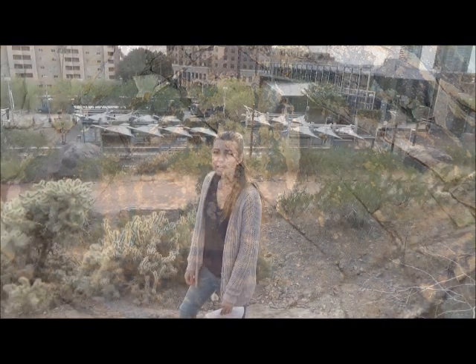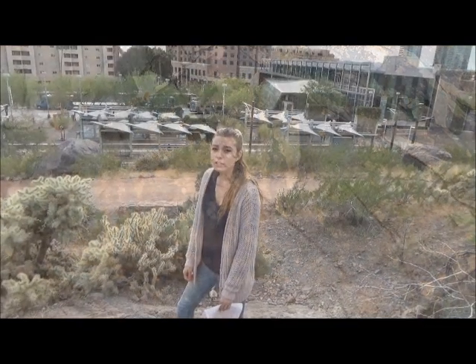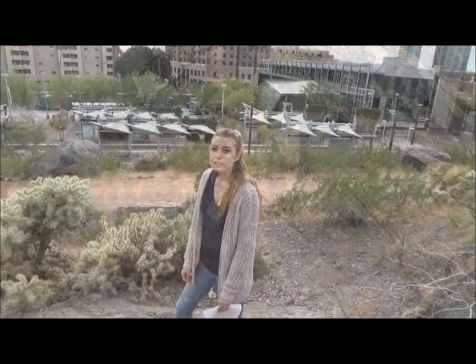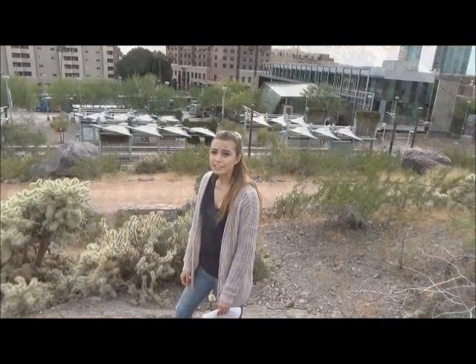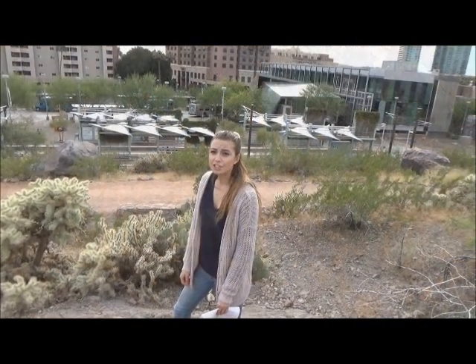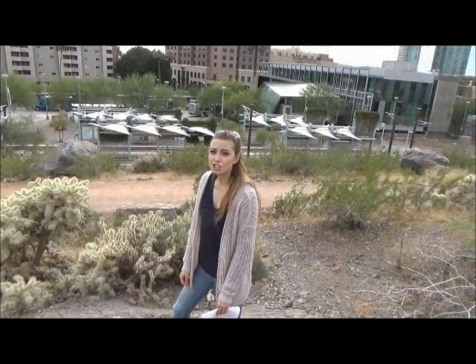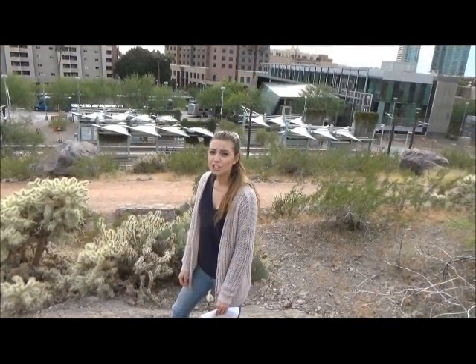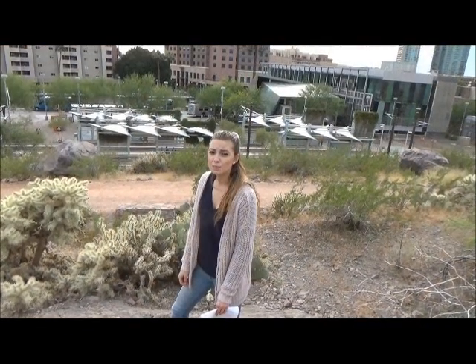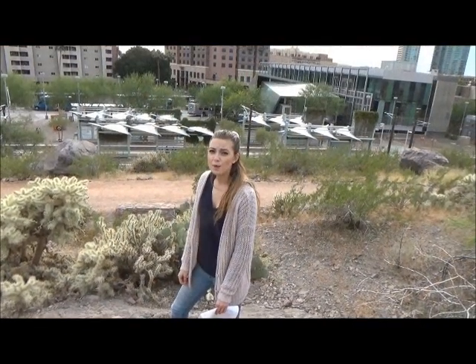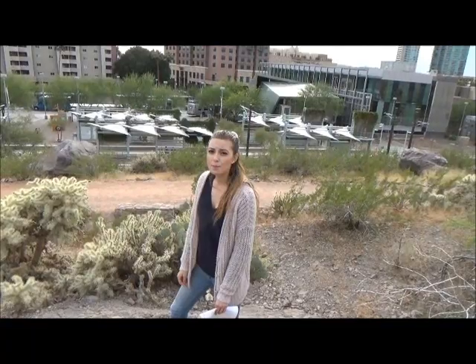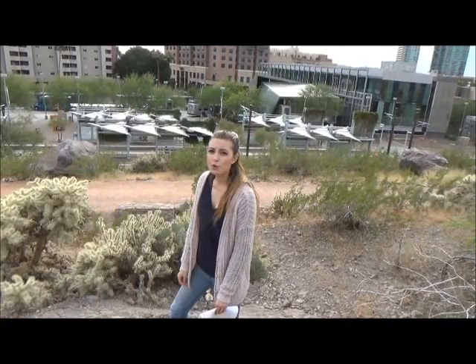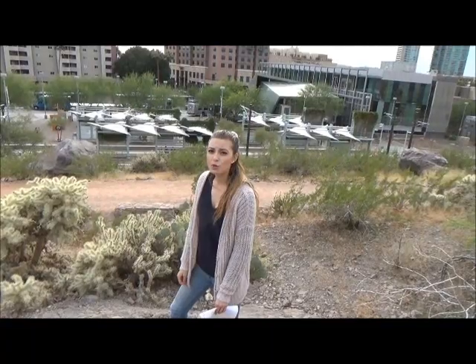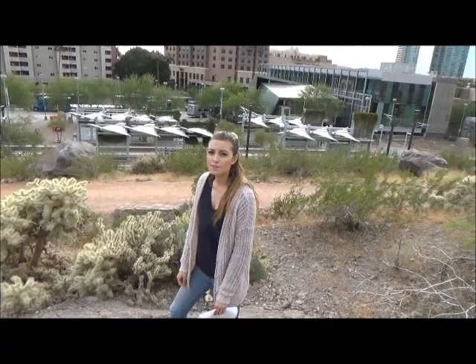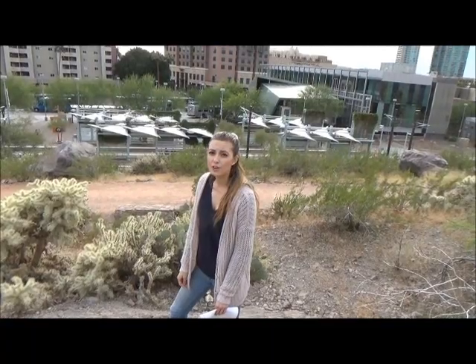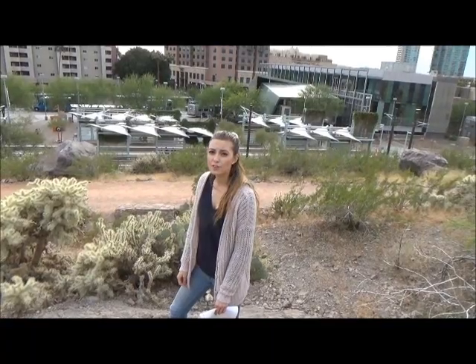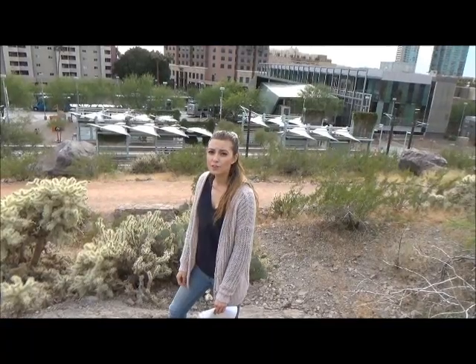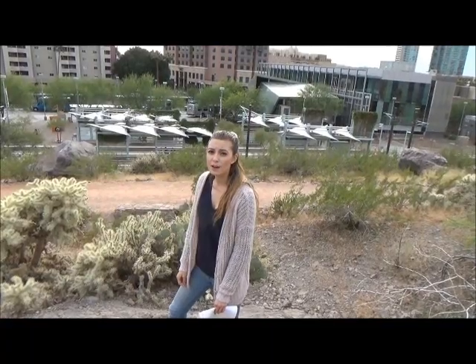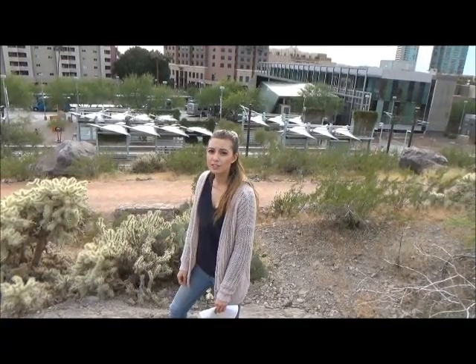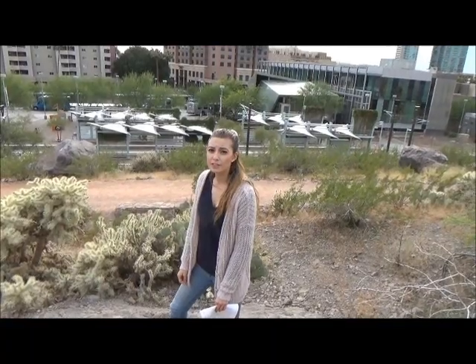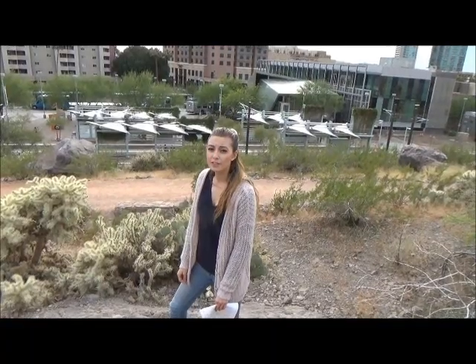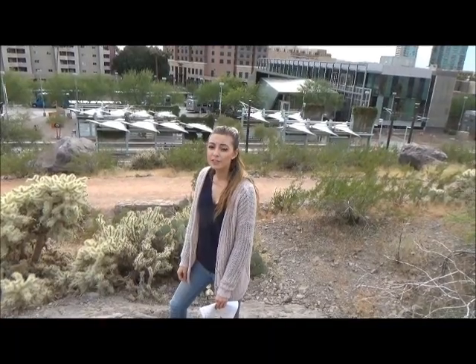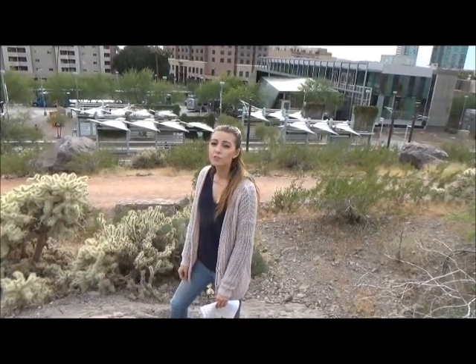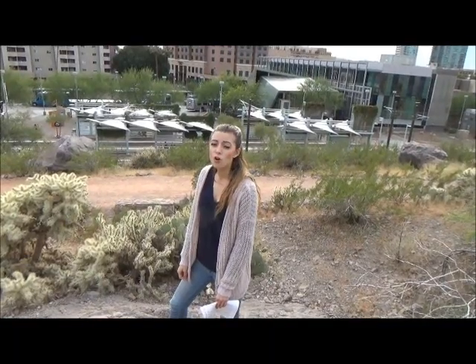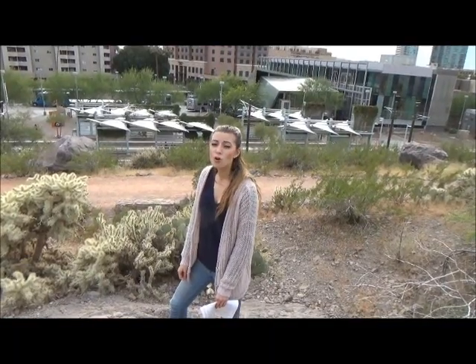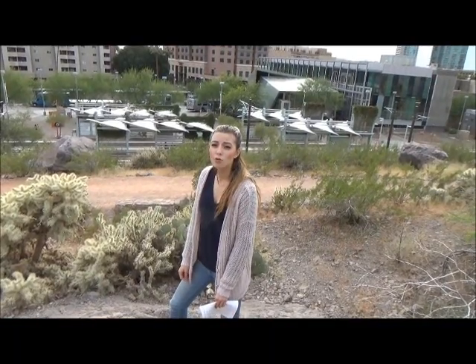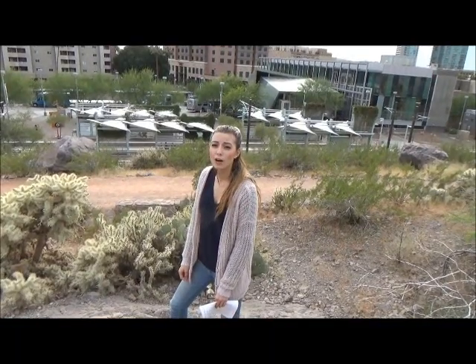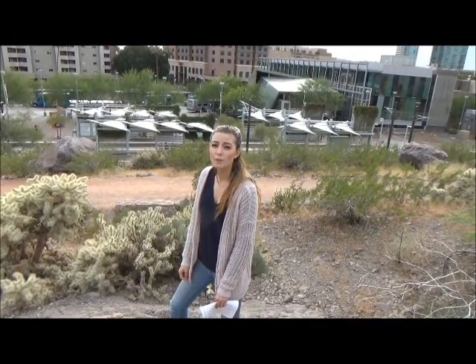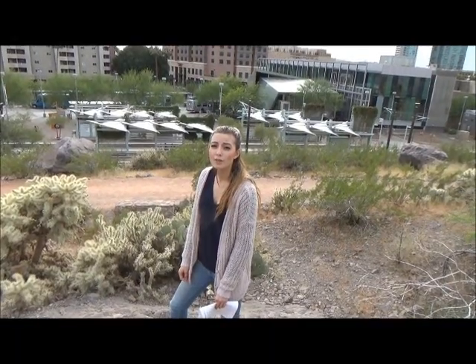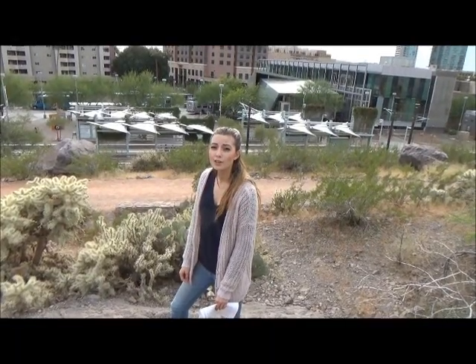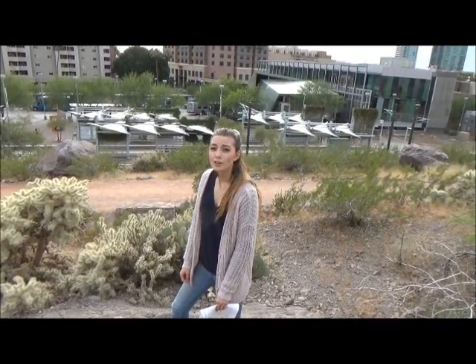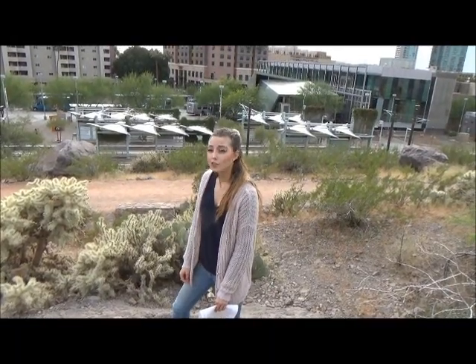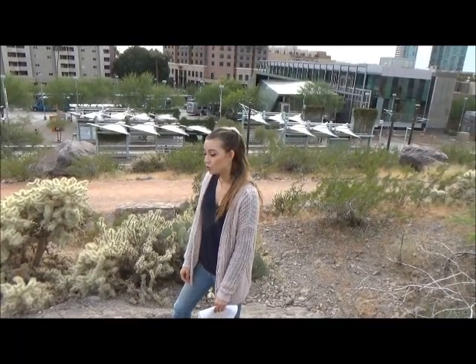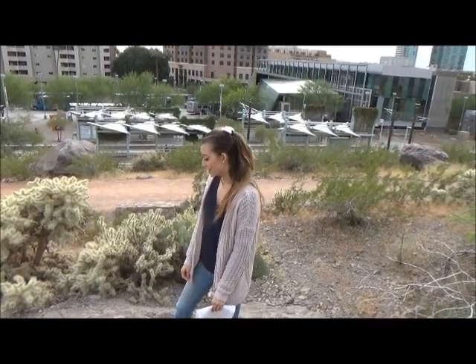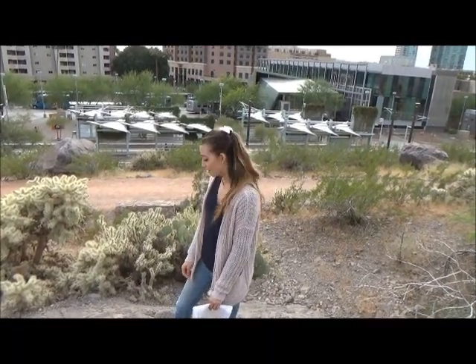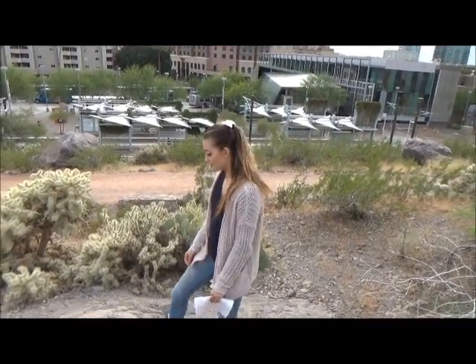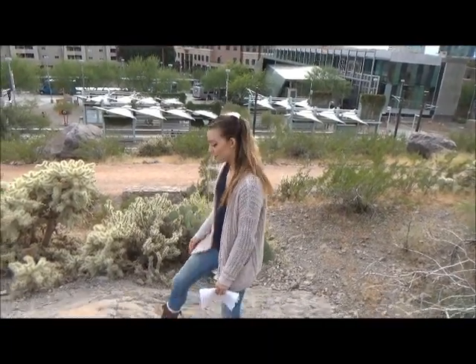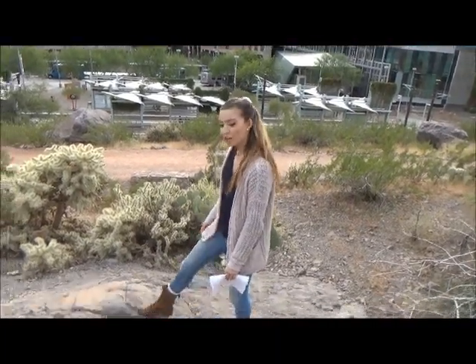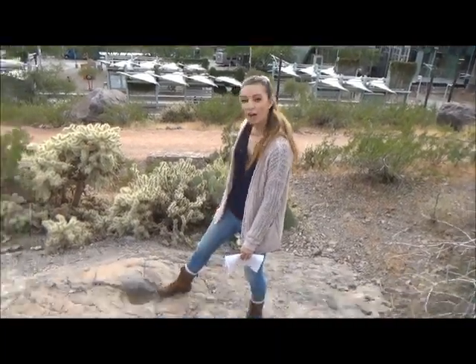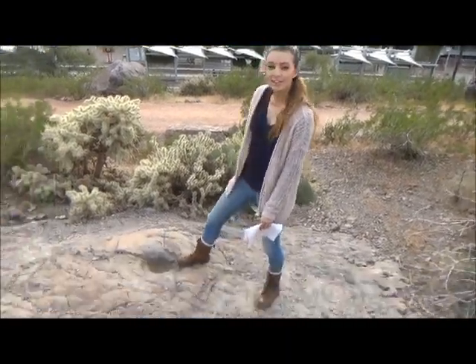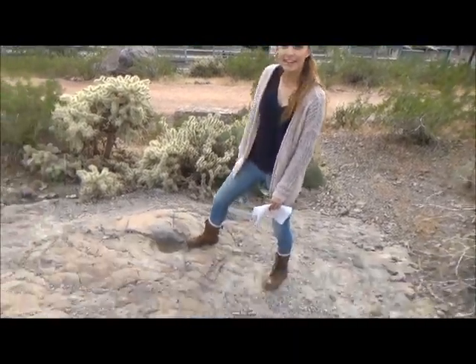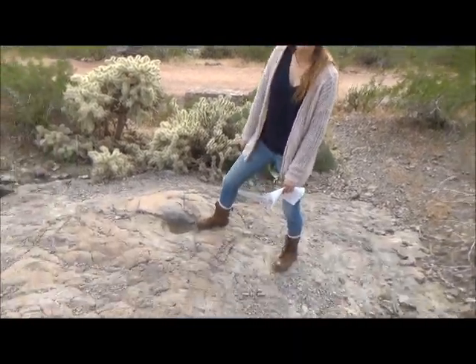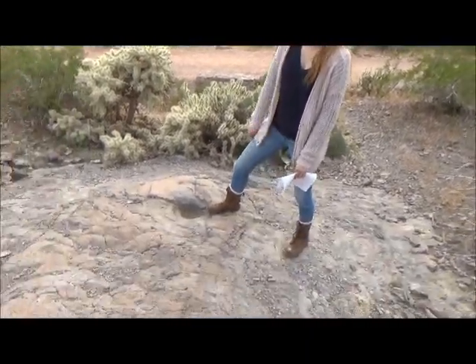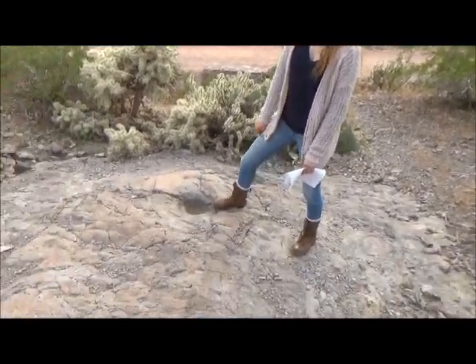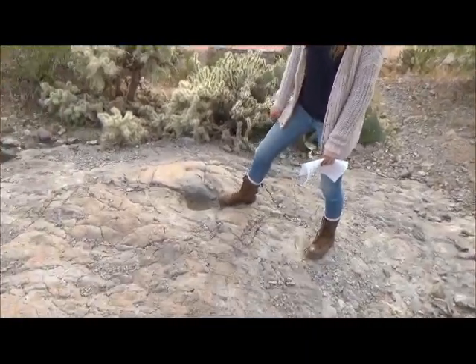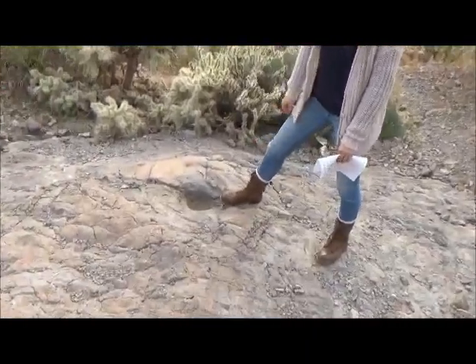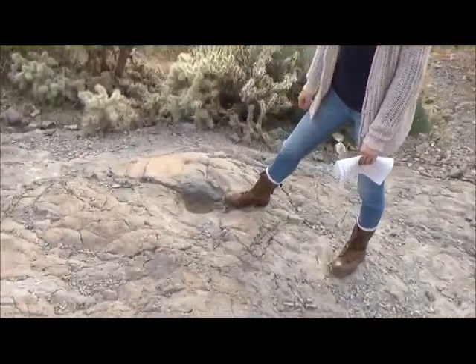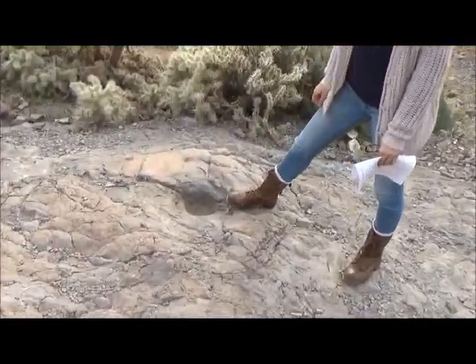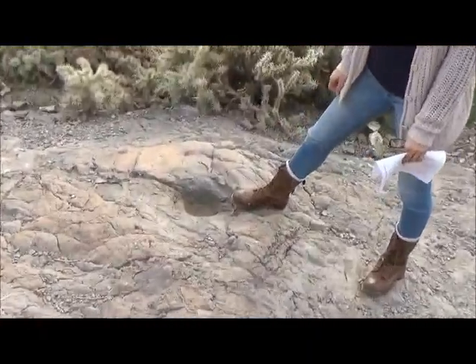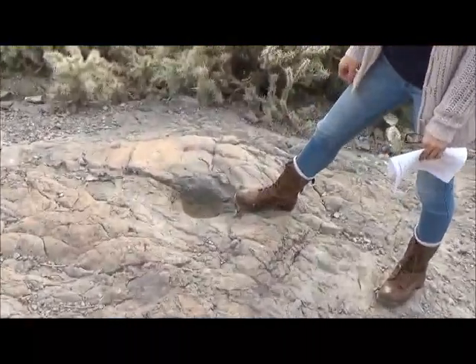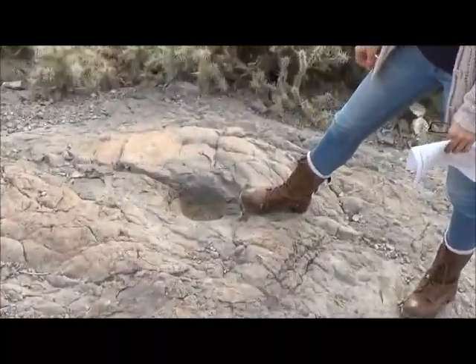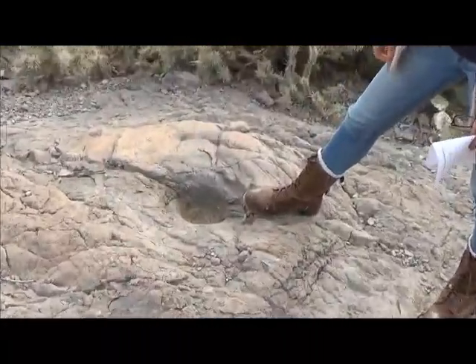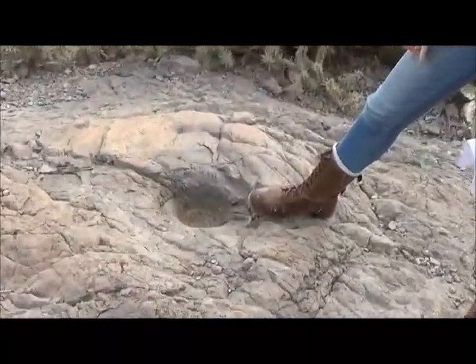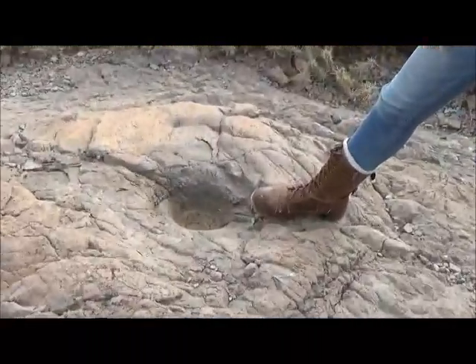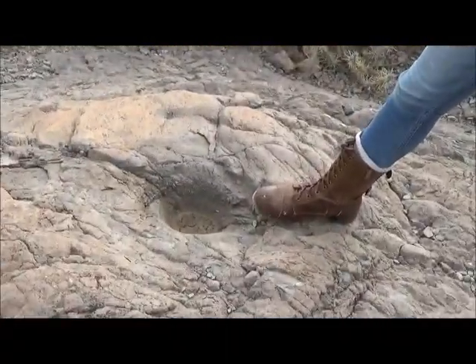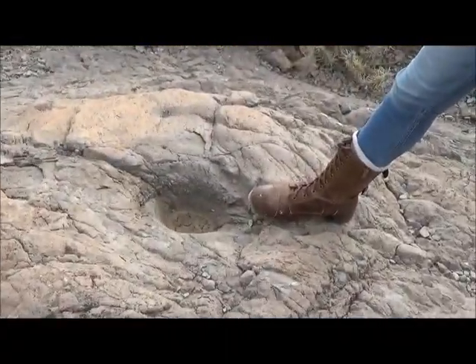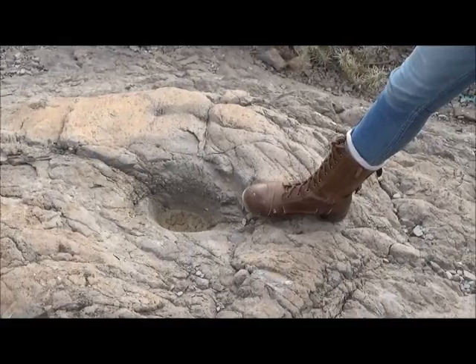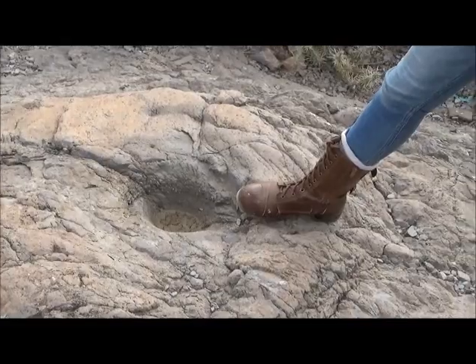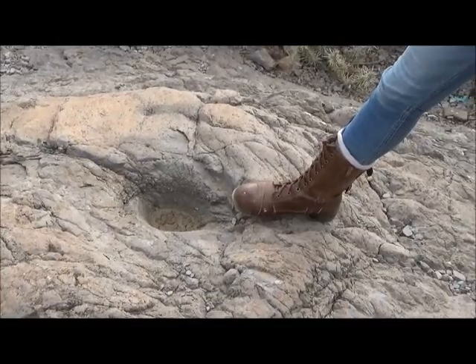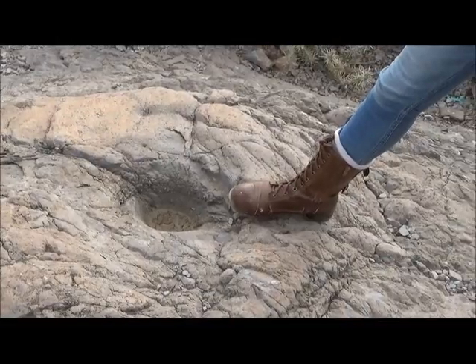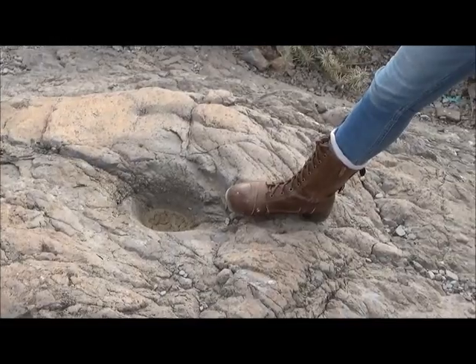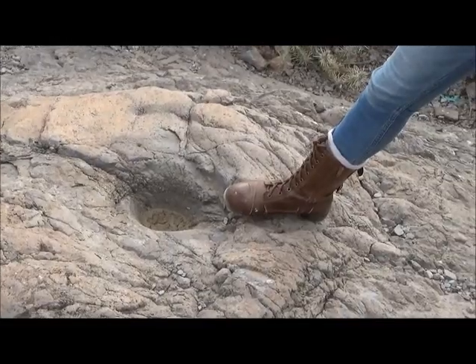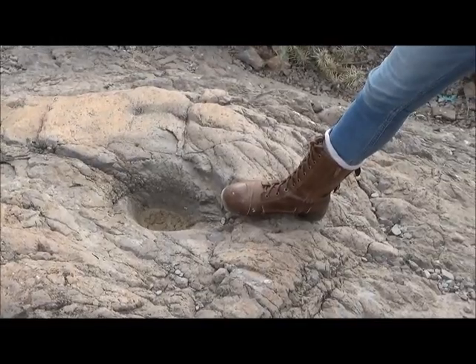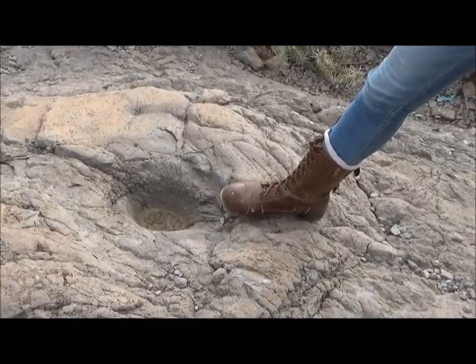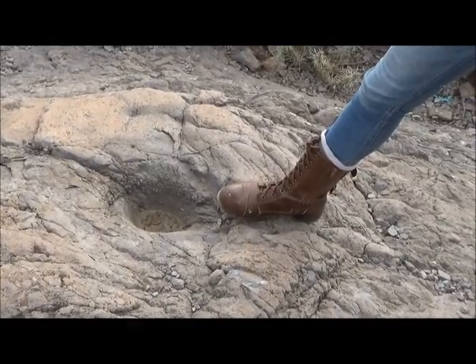The indigenous people who lived on this mountain, the Hohokam, created metates to grind their grains into the rock.